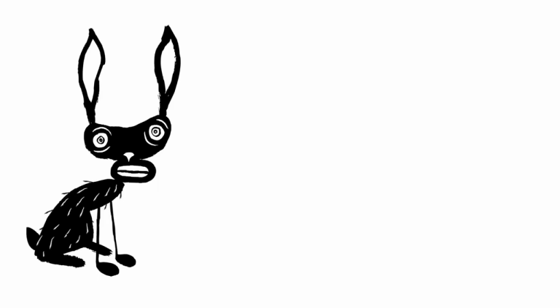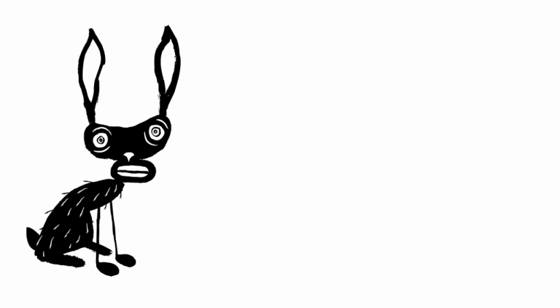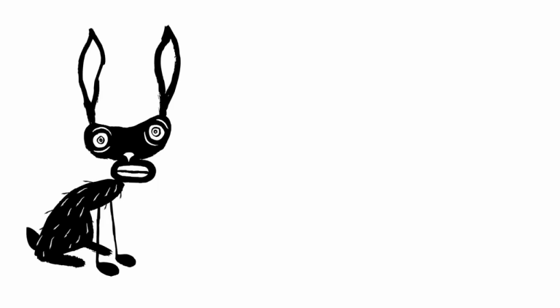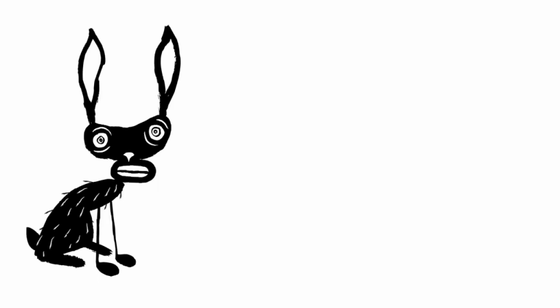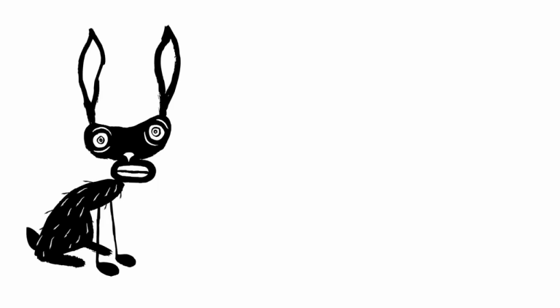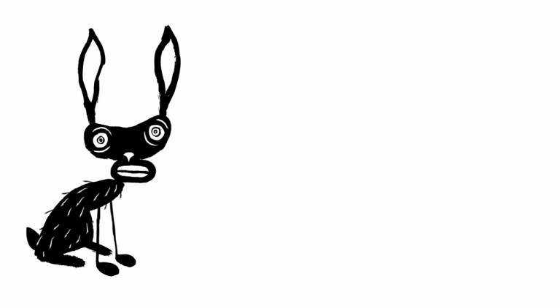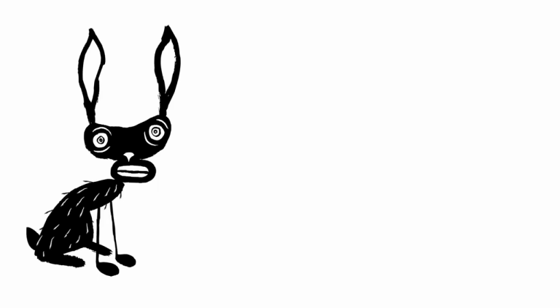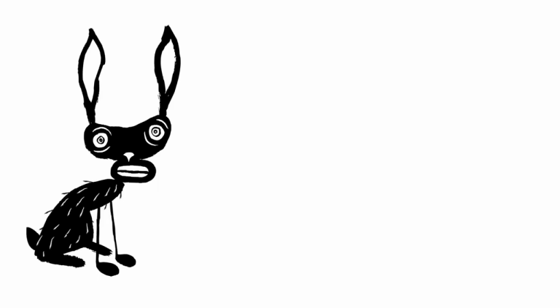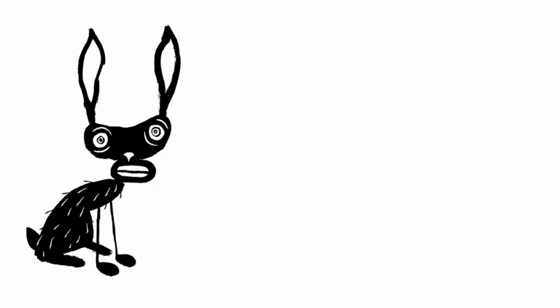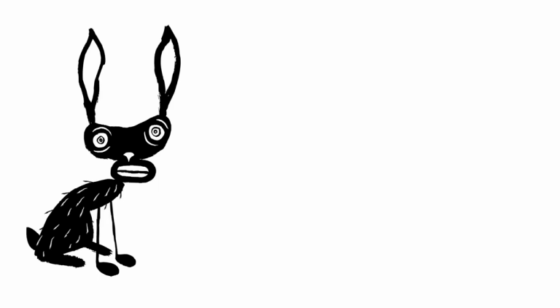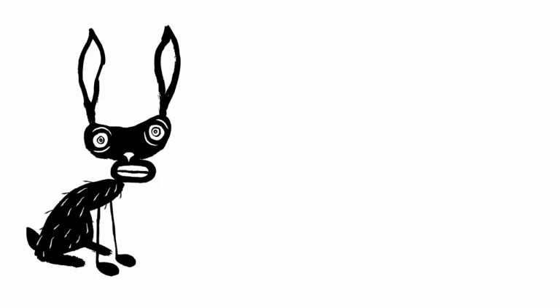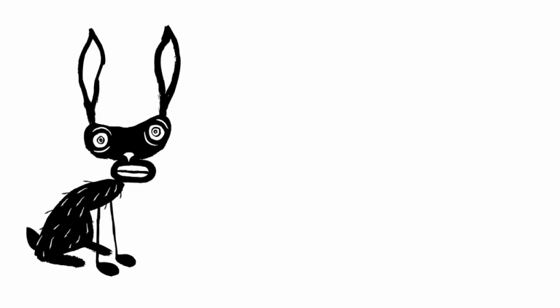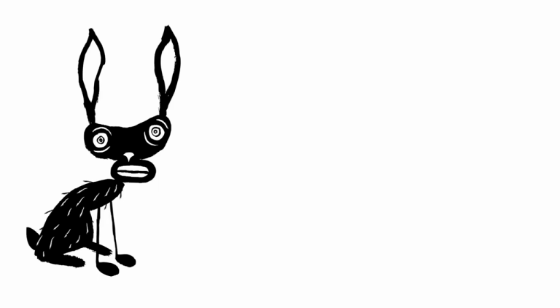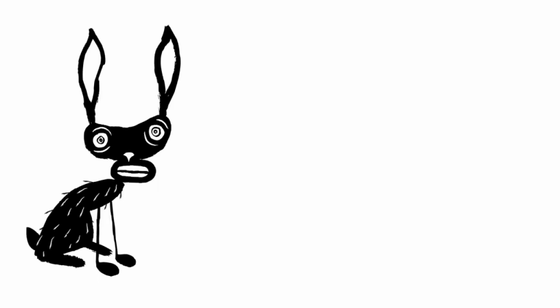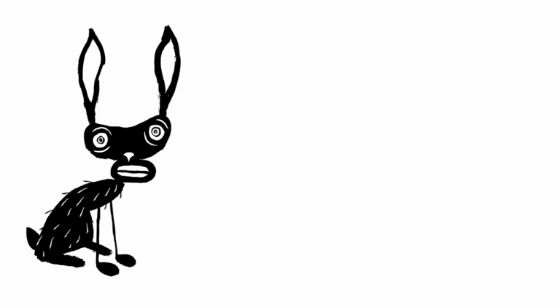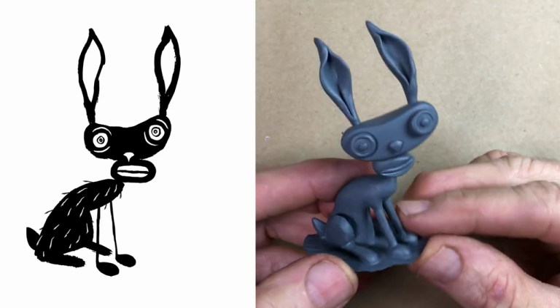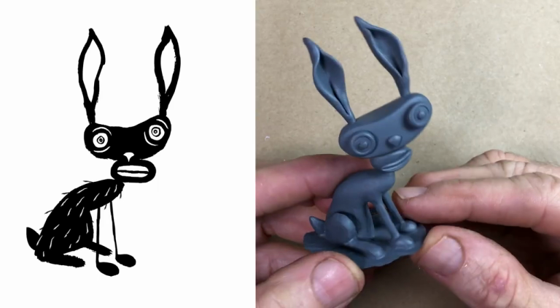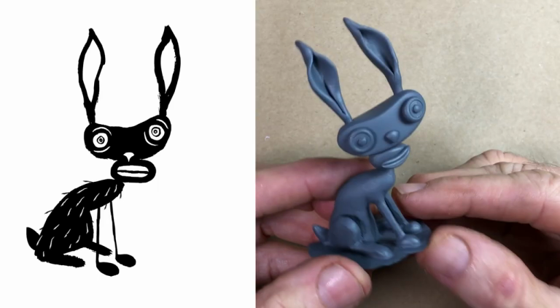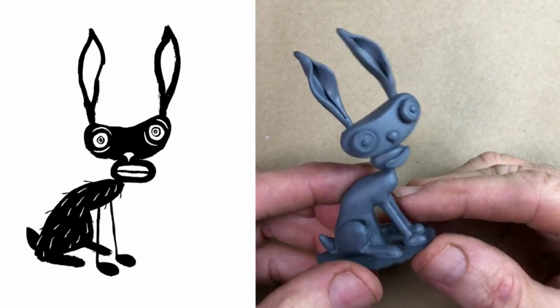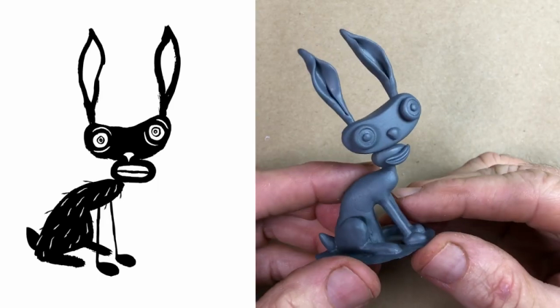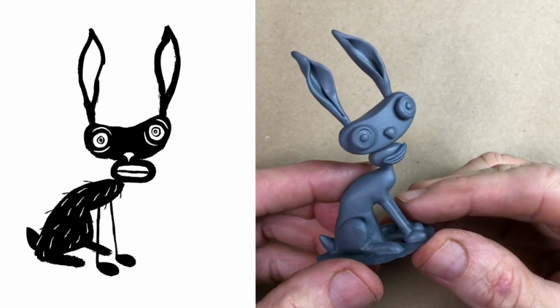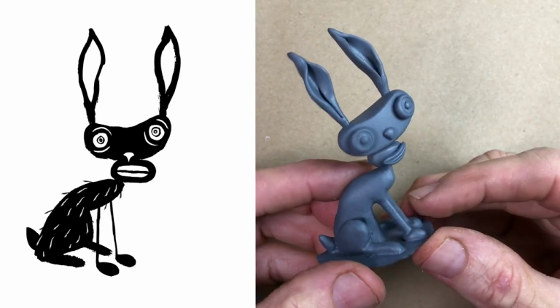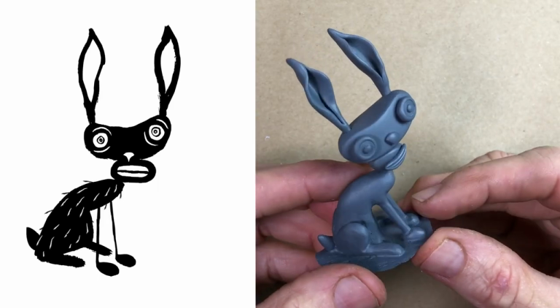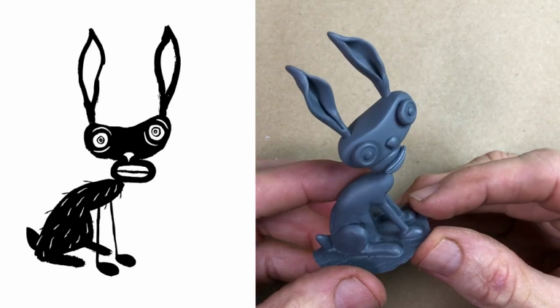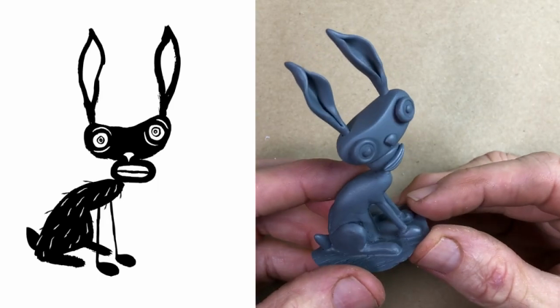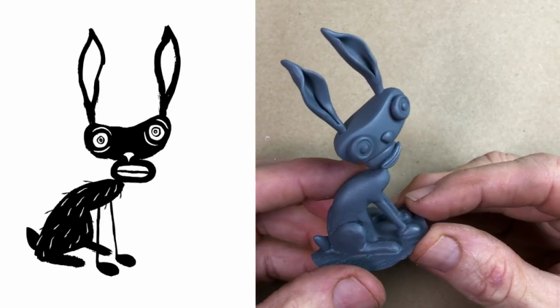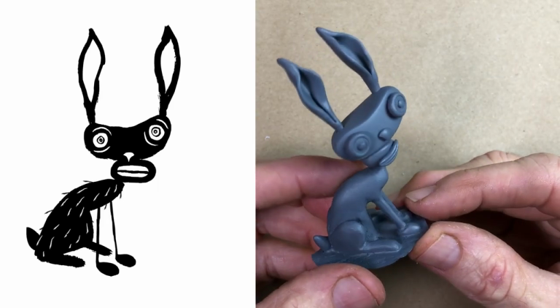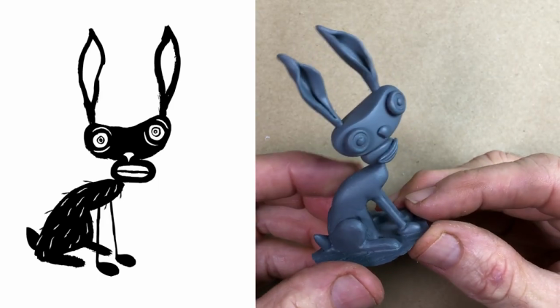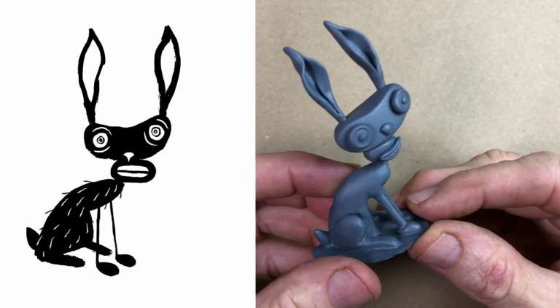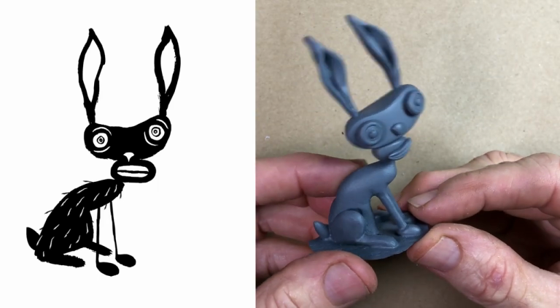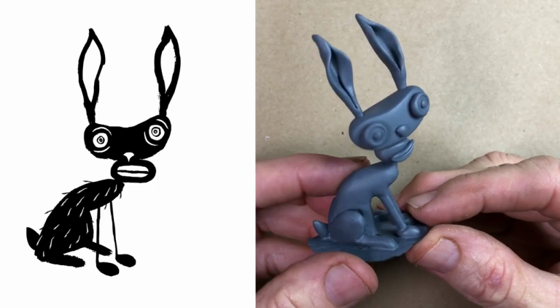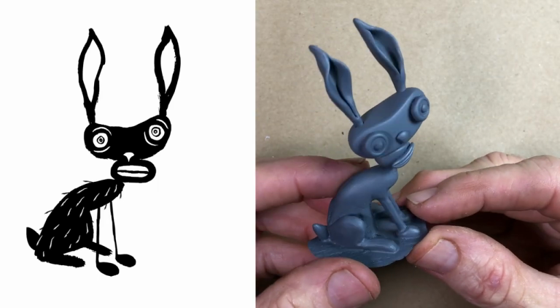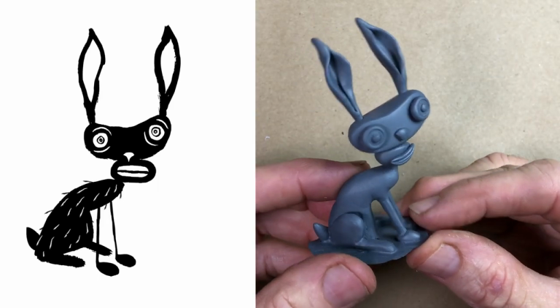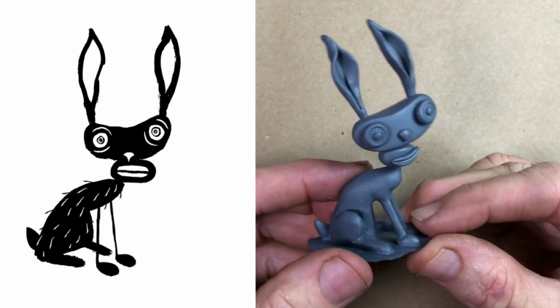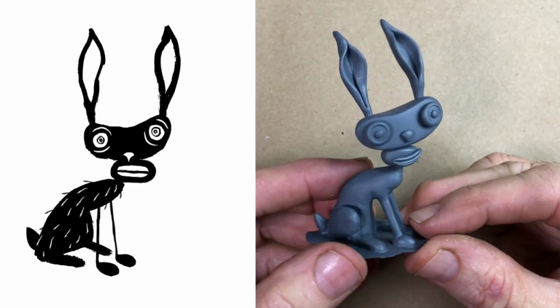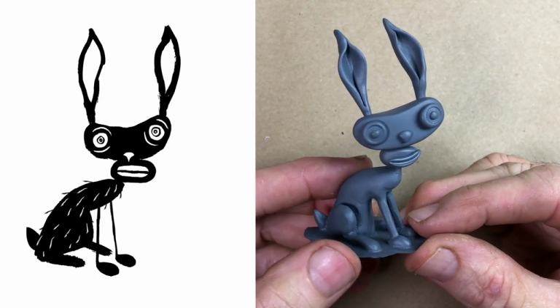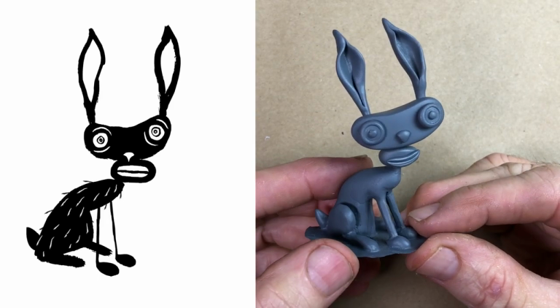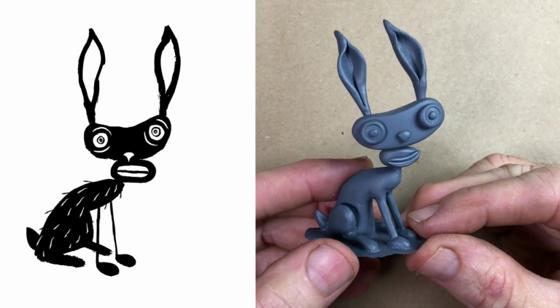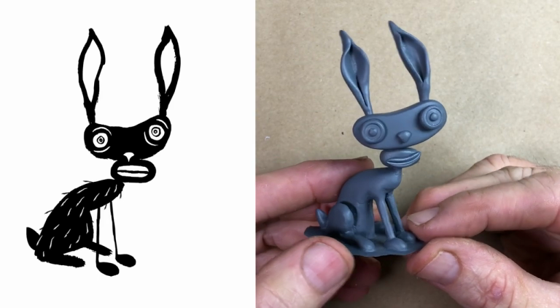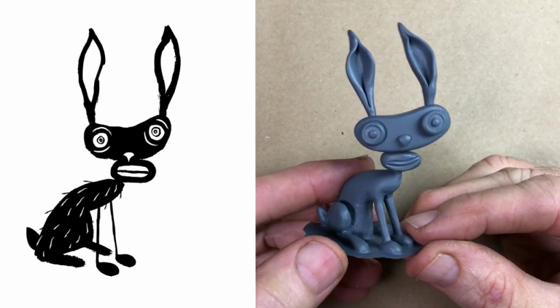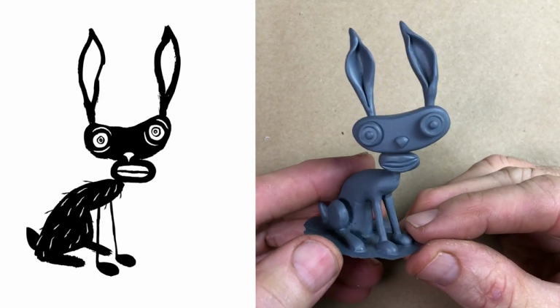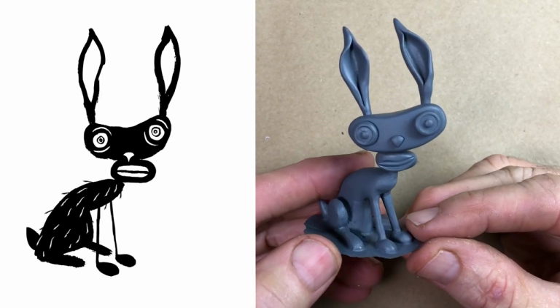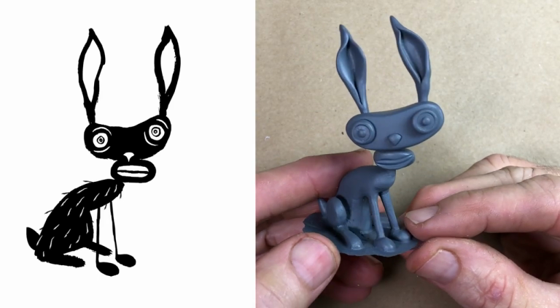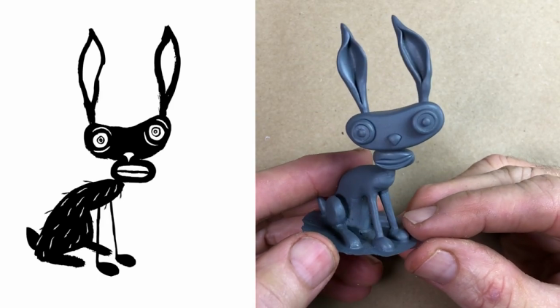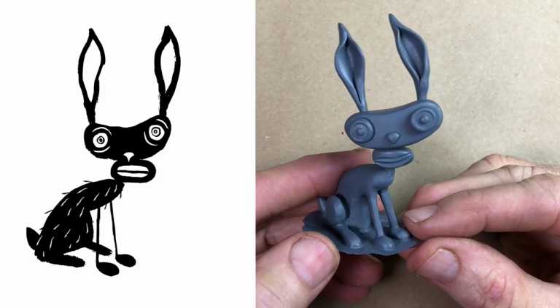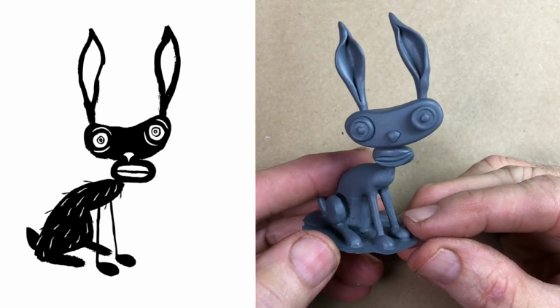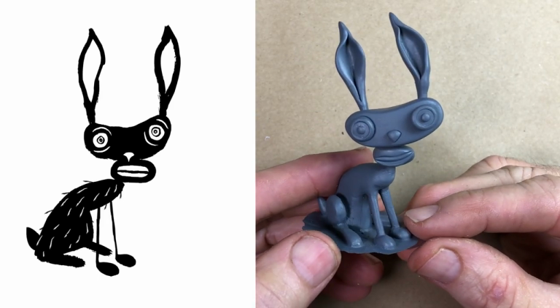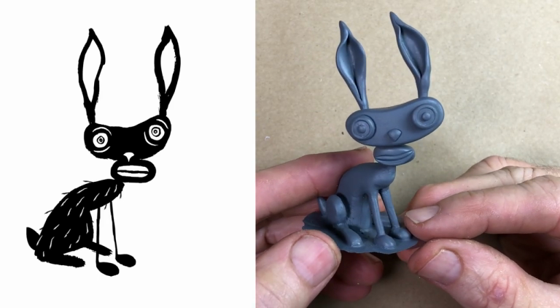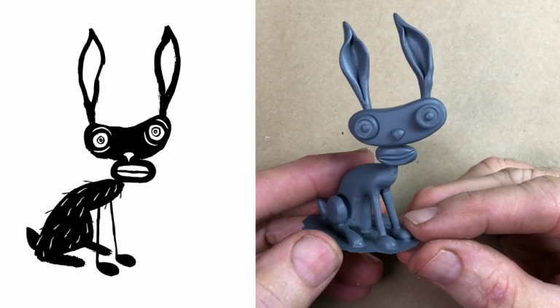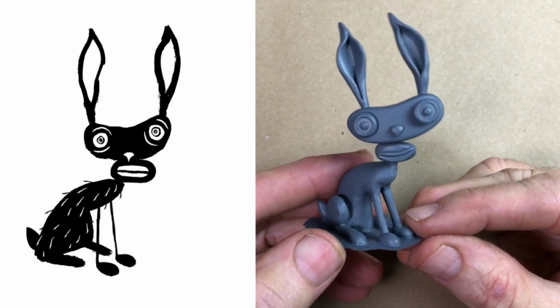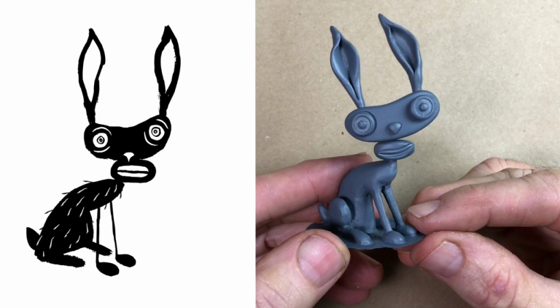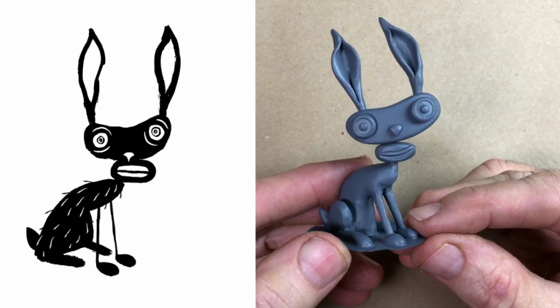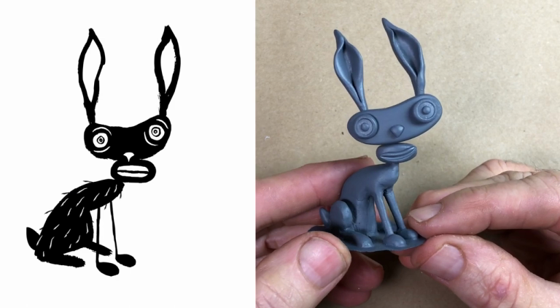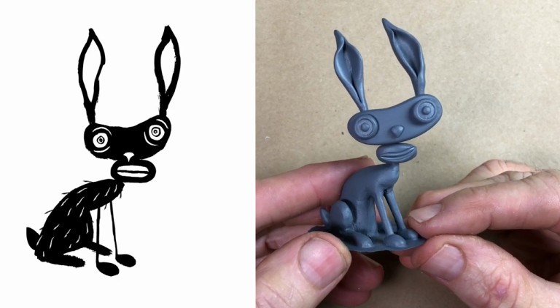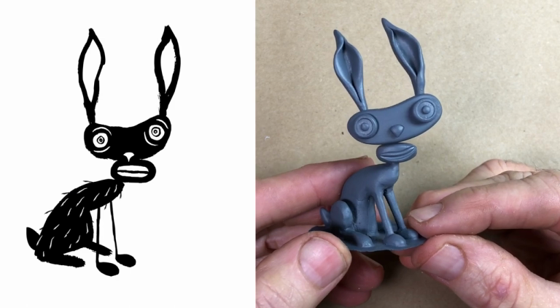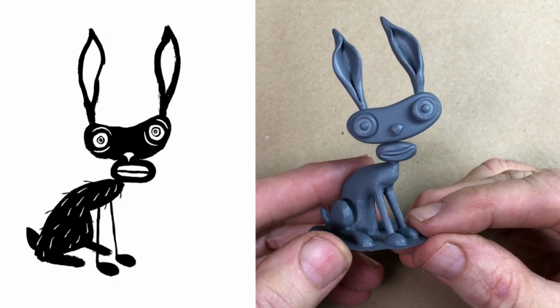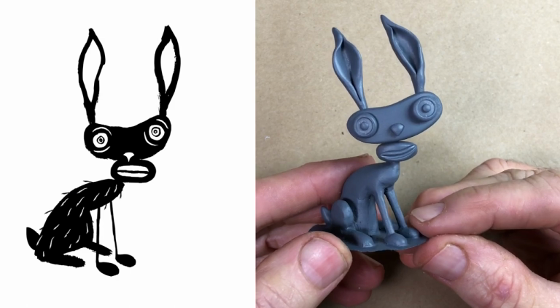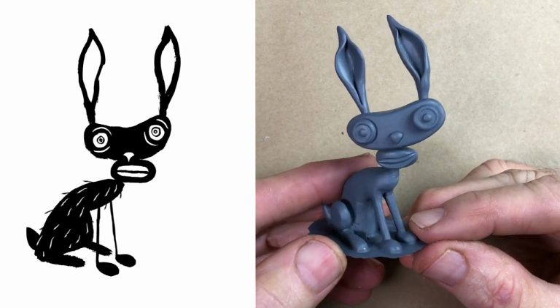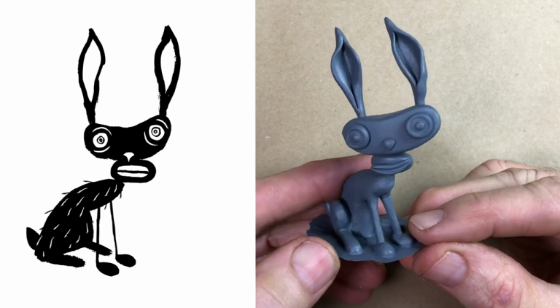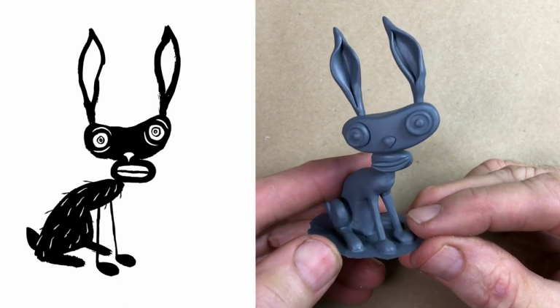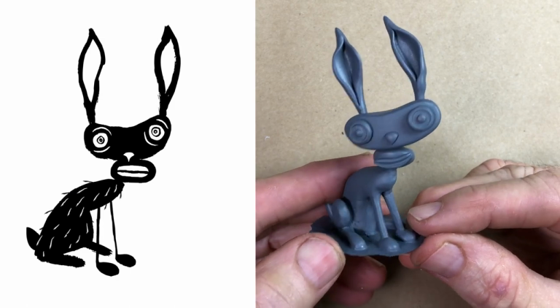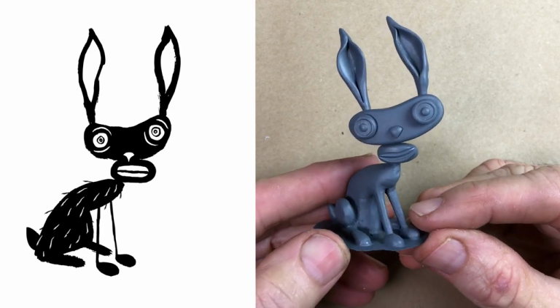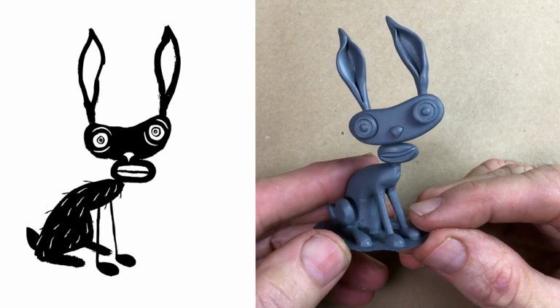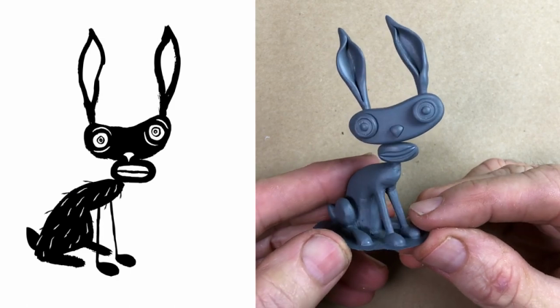Here's the original drawing and here's the sculpture that I made from it. In this video I'll show you how I did it.